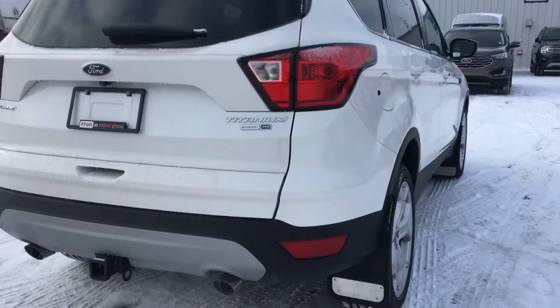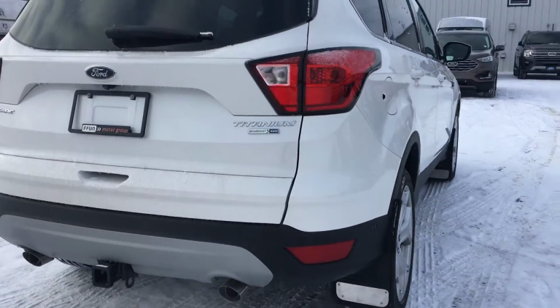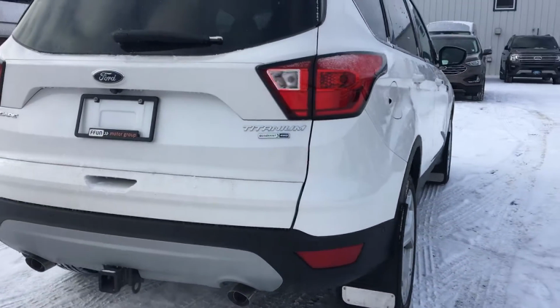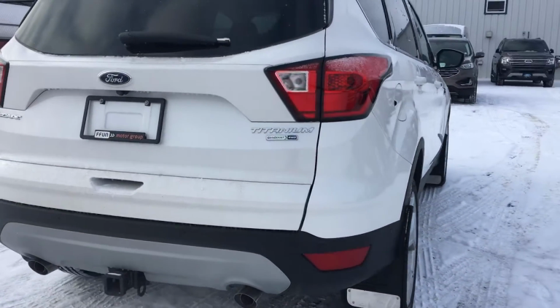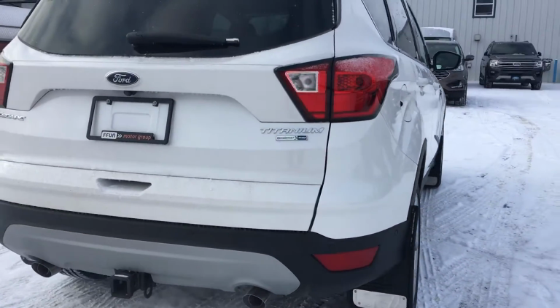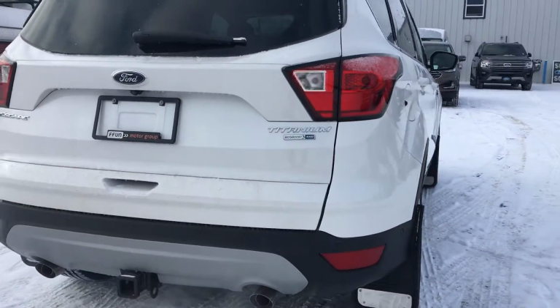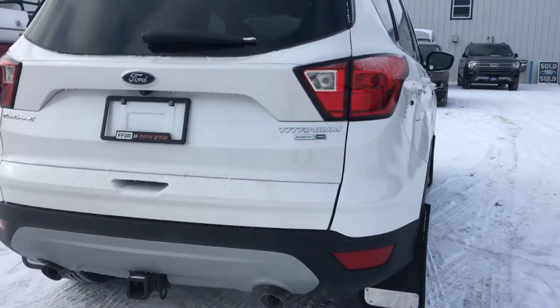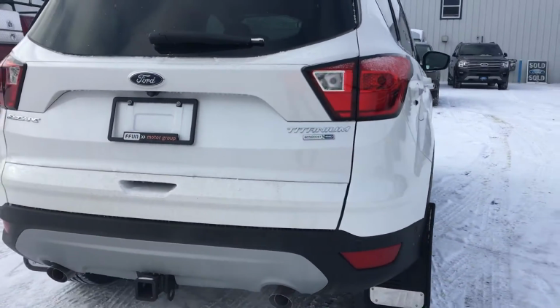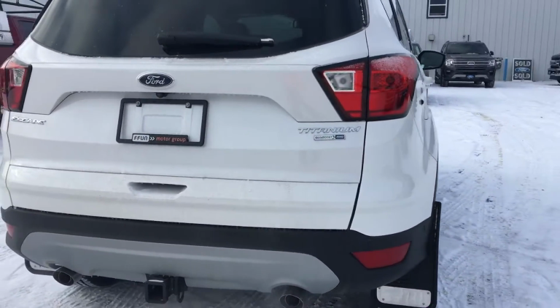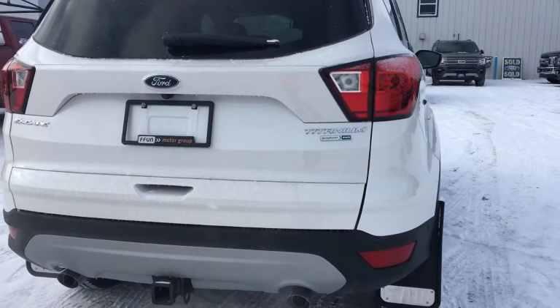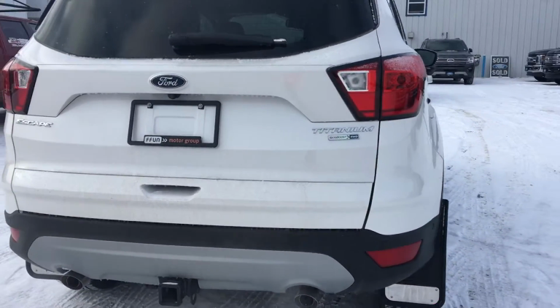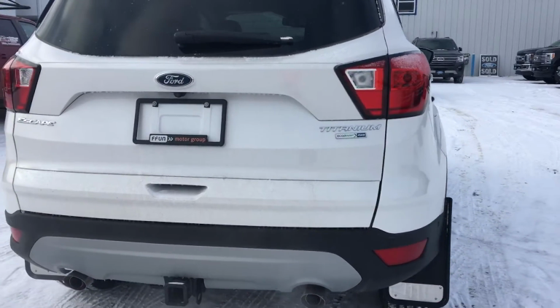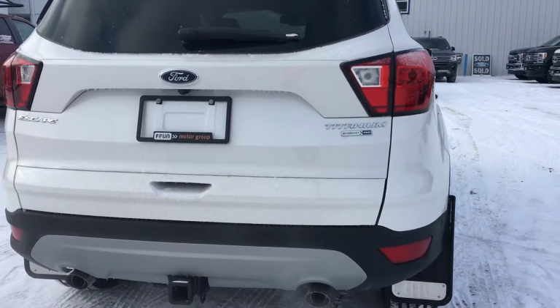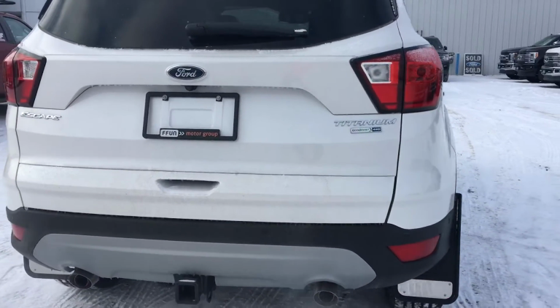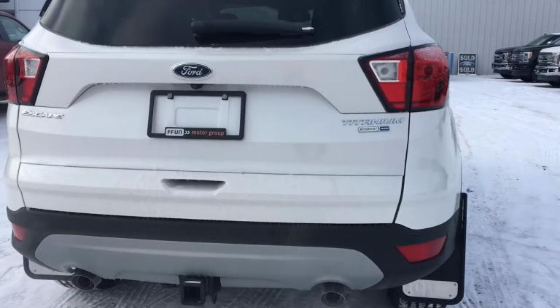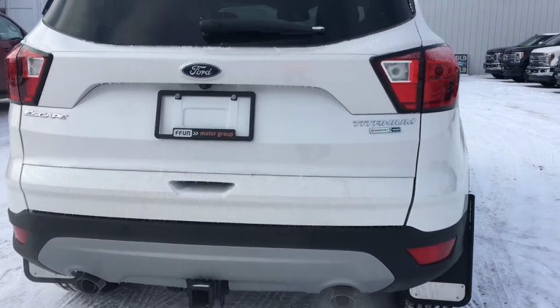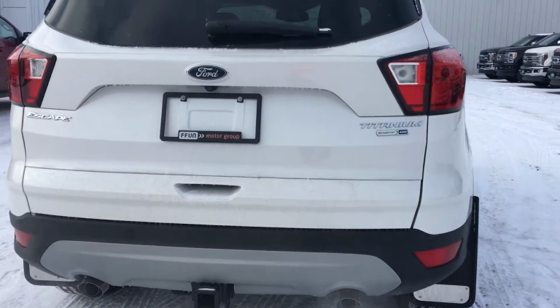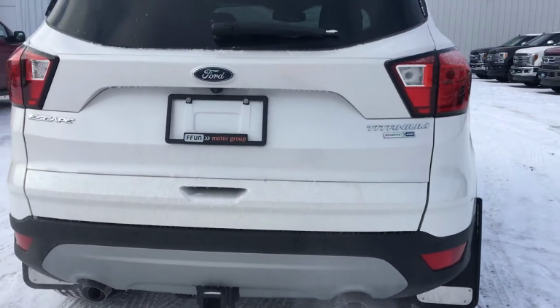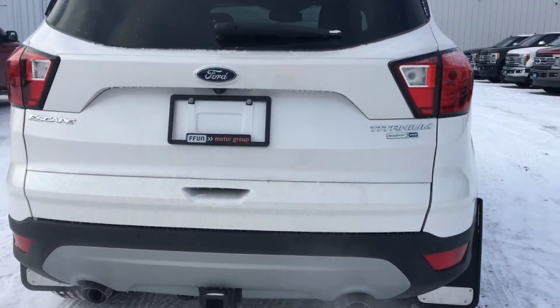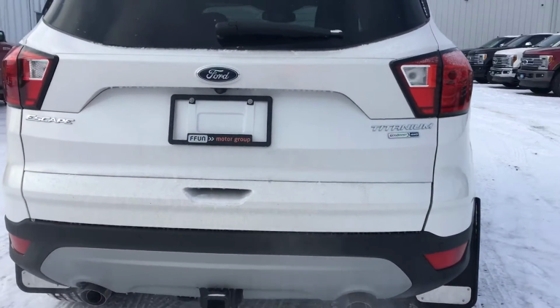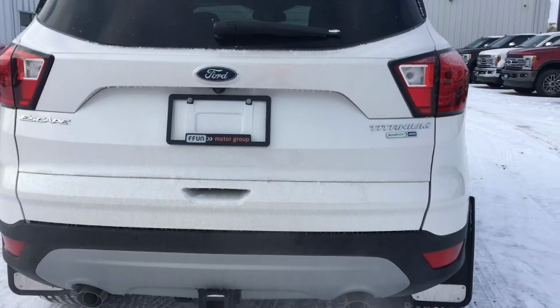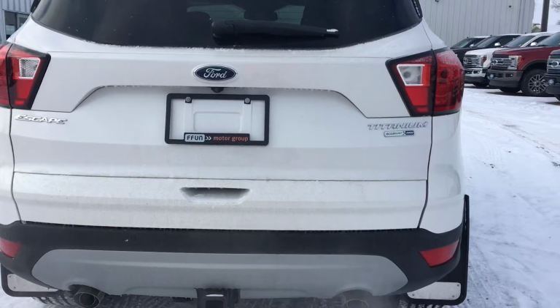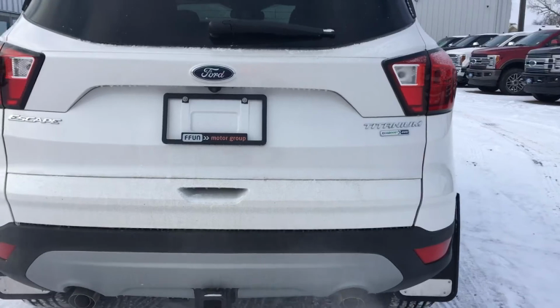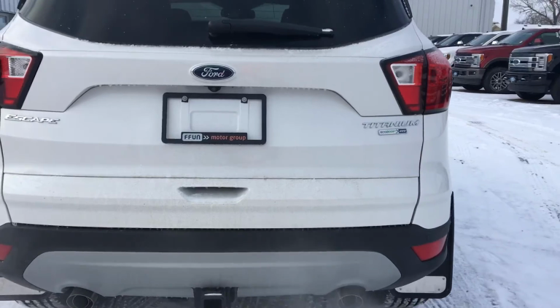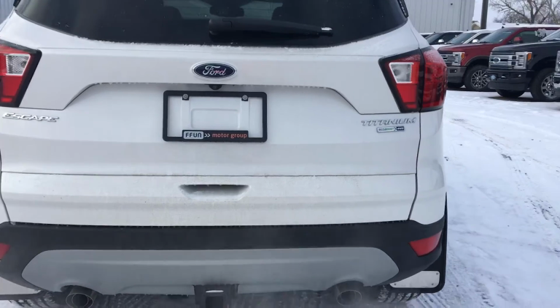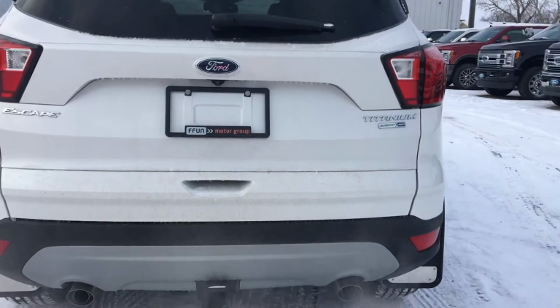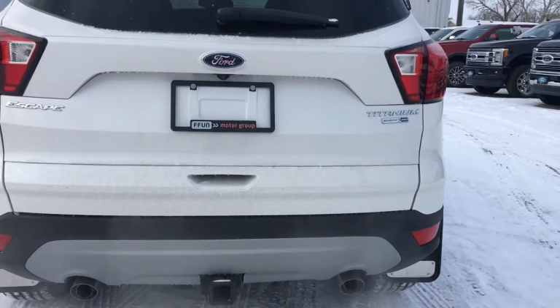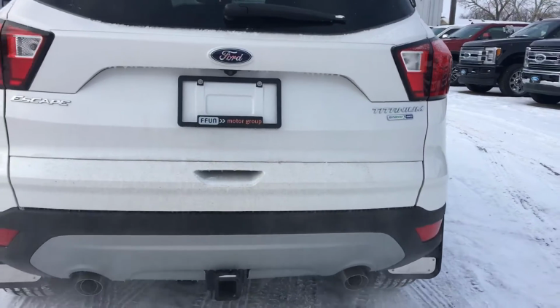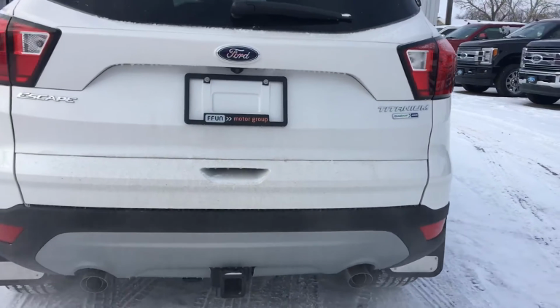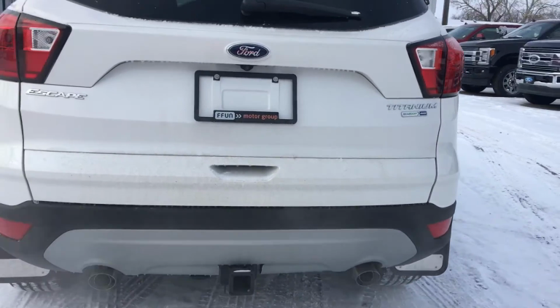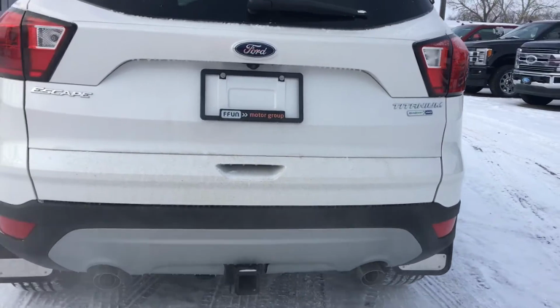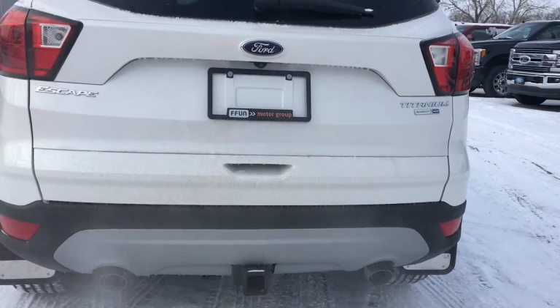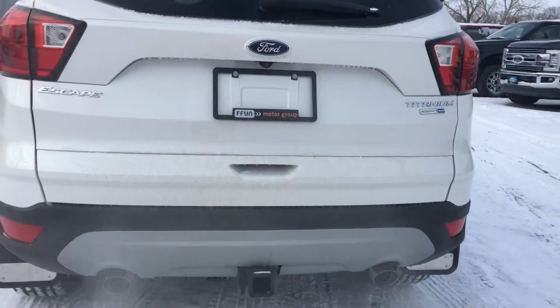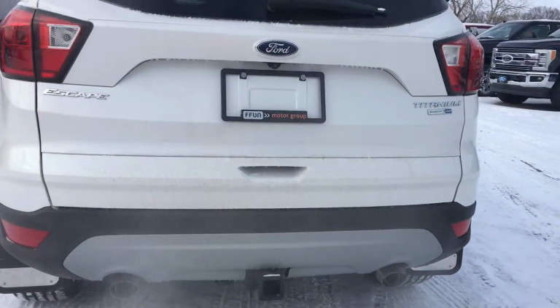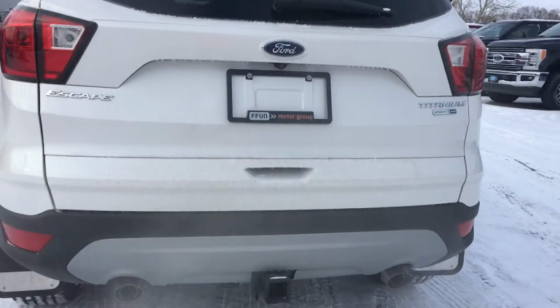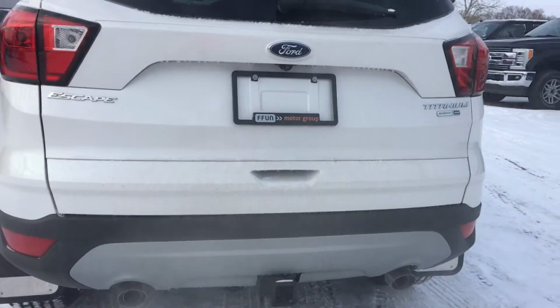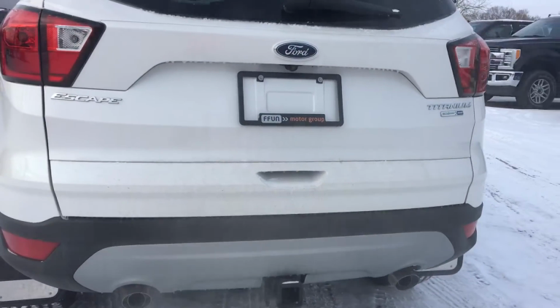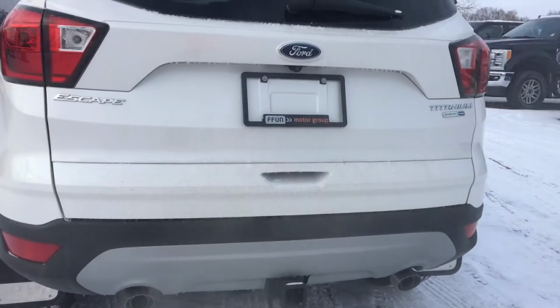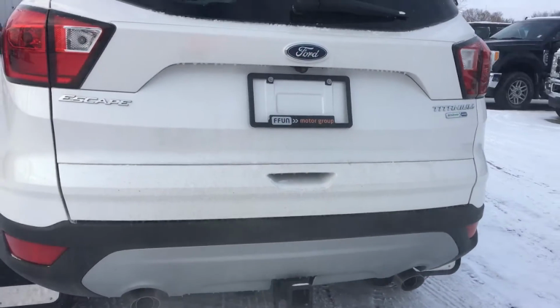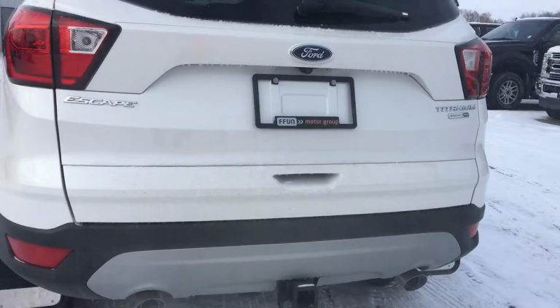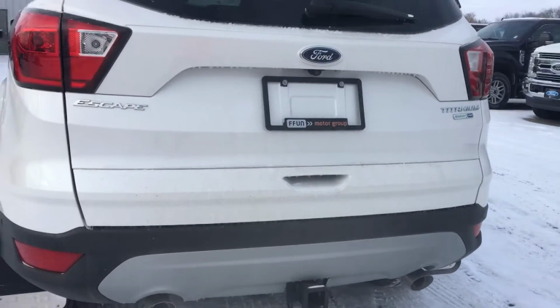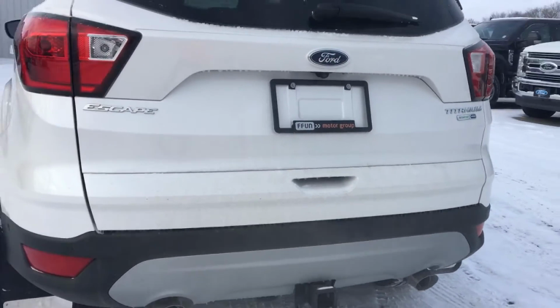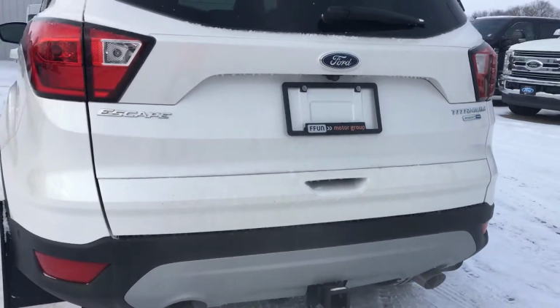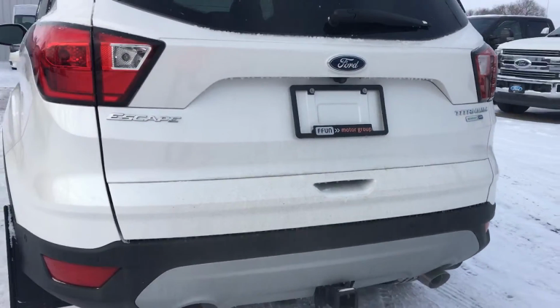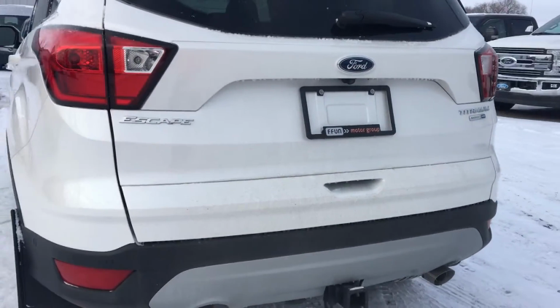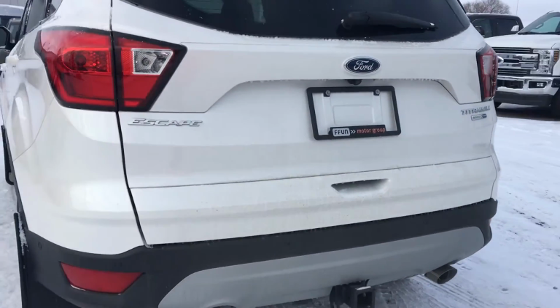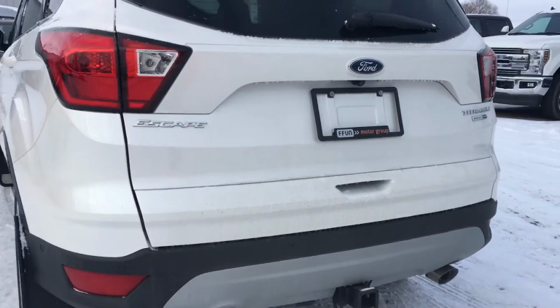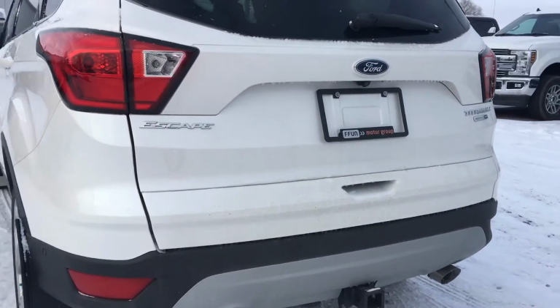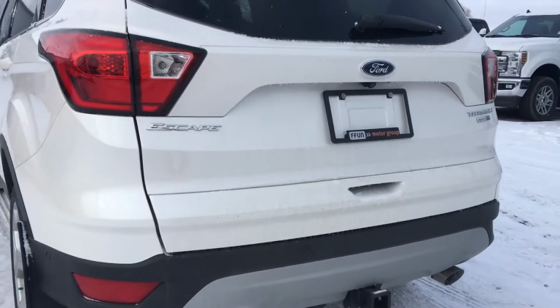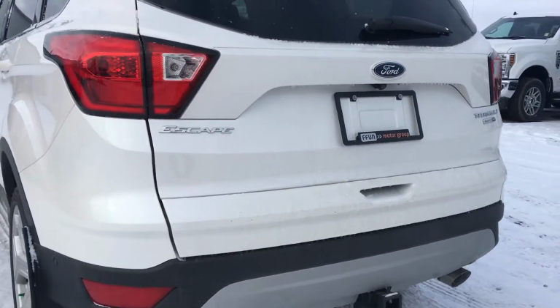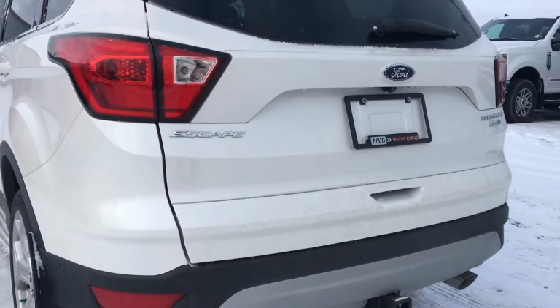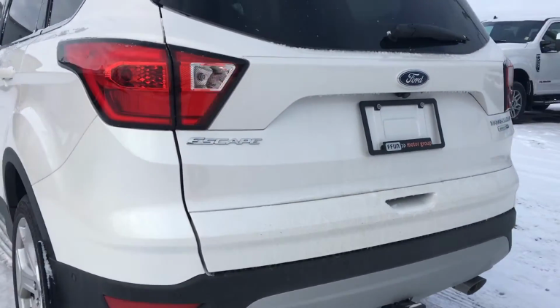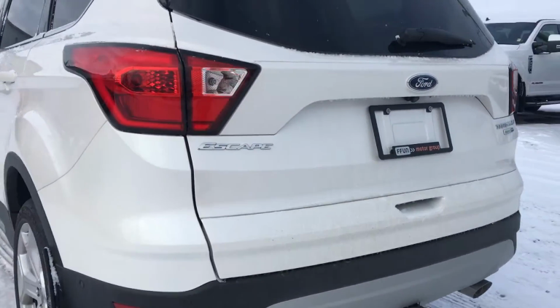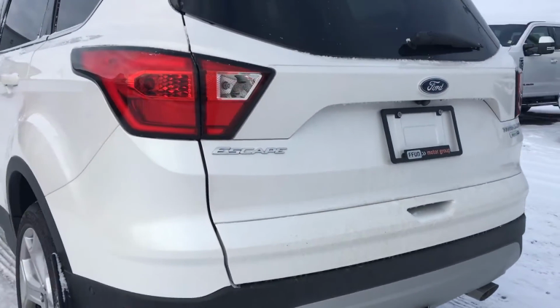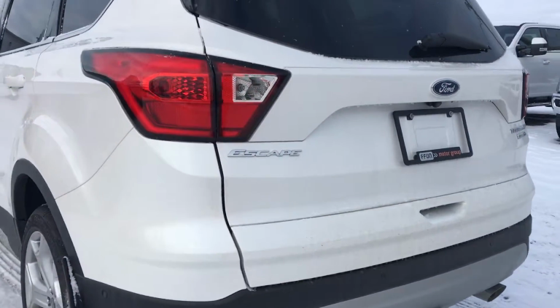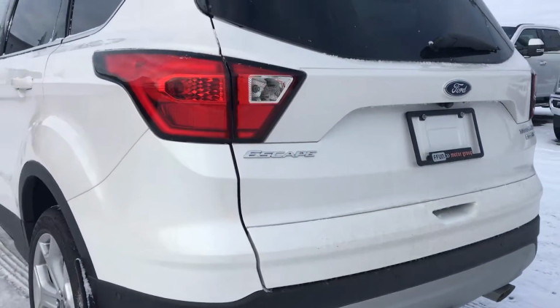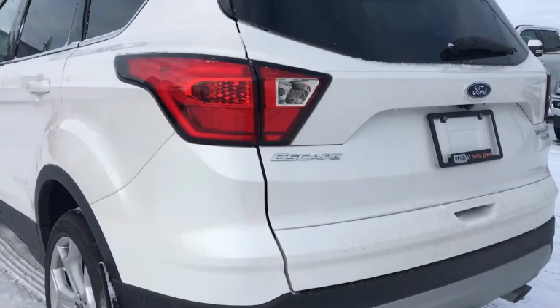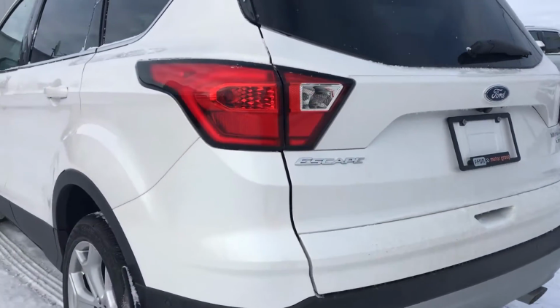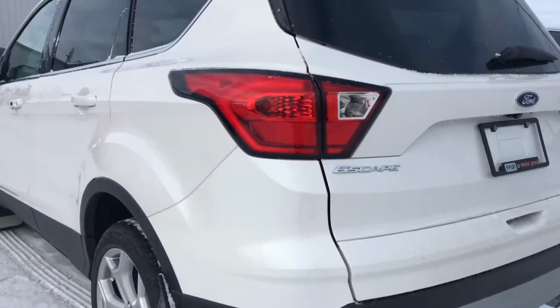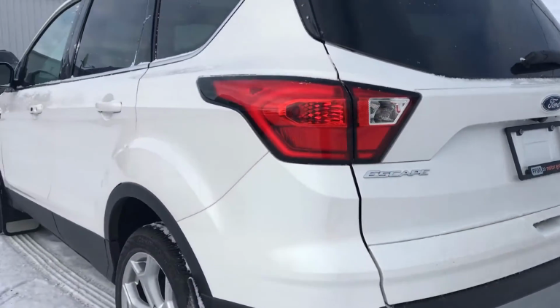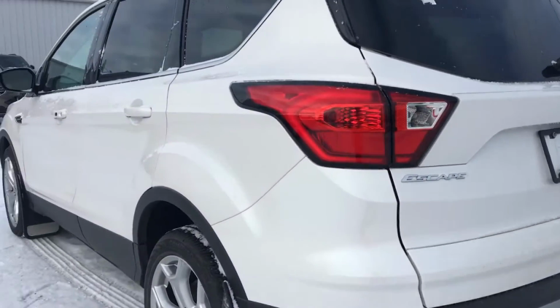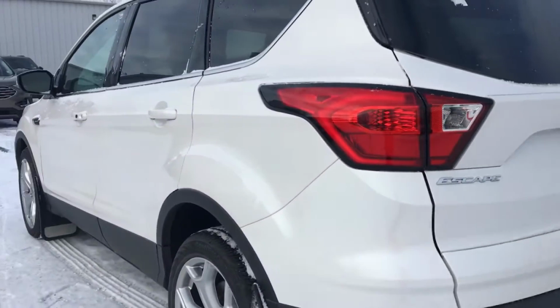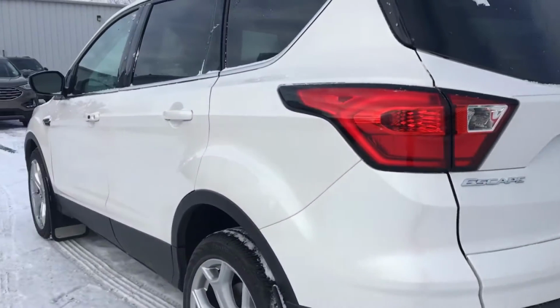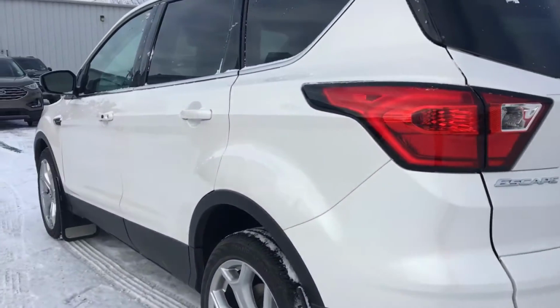So again we have the reverse camera on here as well as the parking sensors. We have the power liftgate as well.